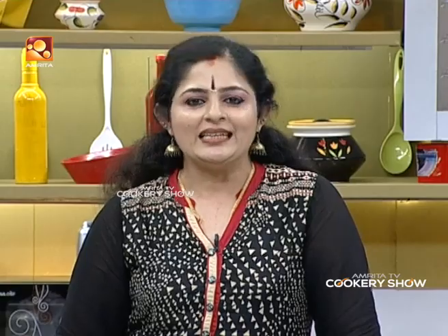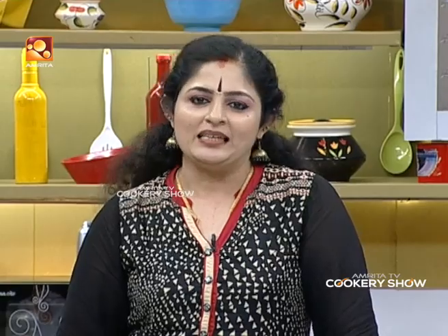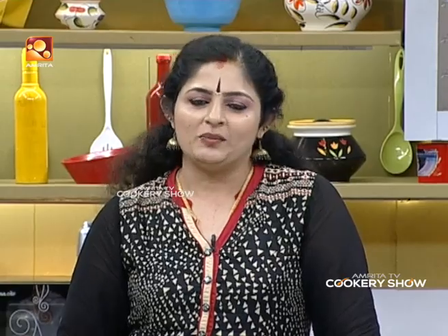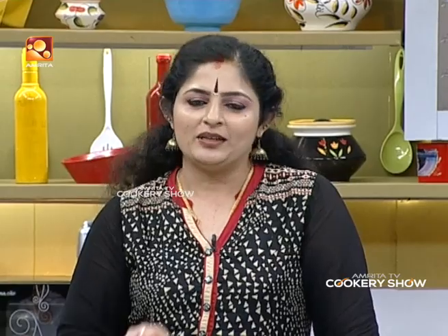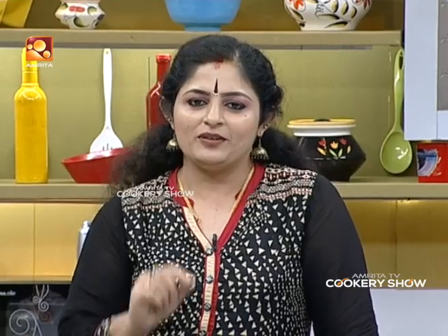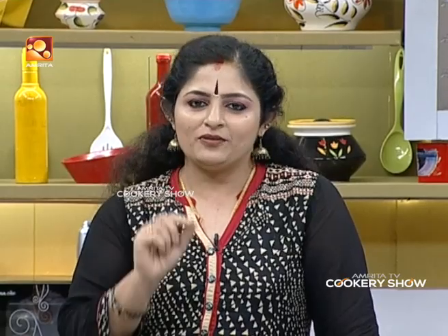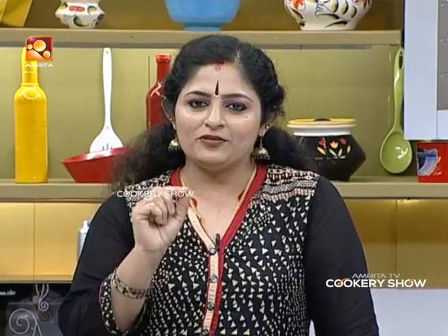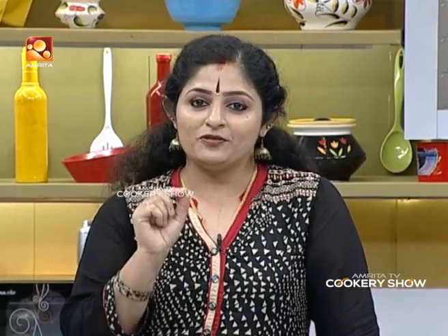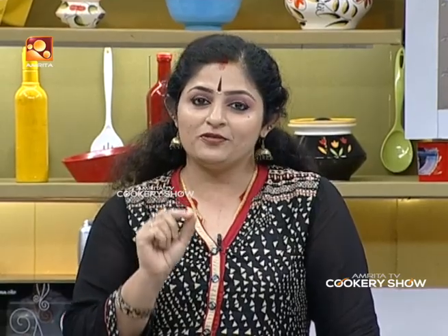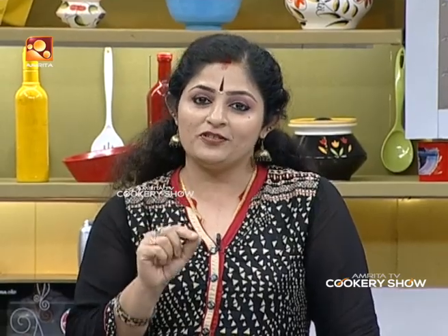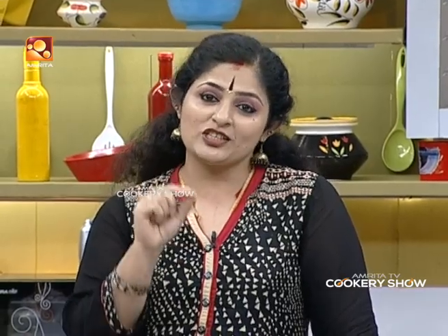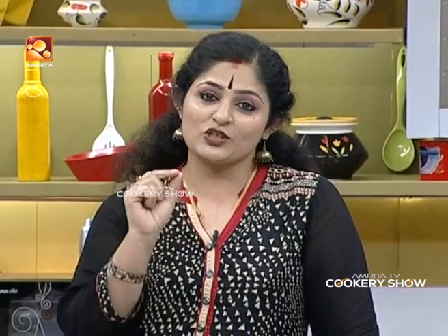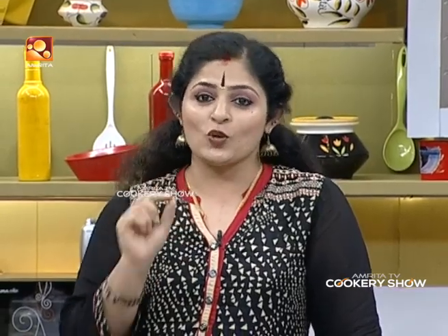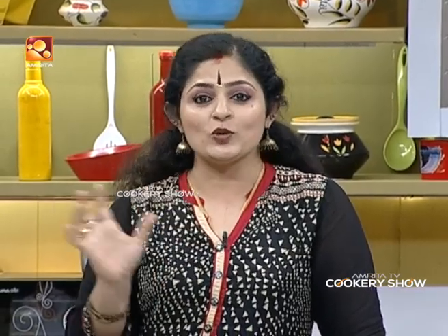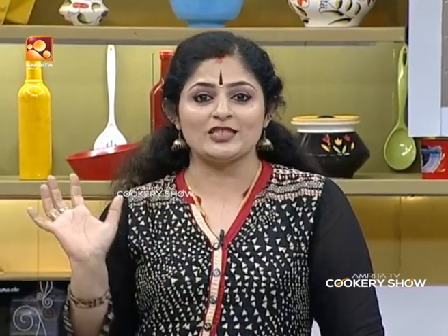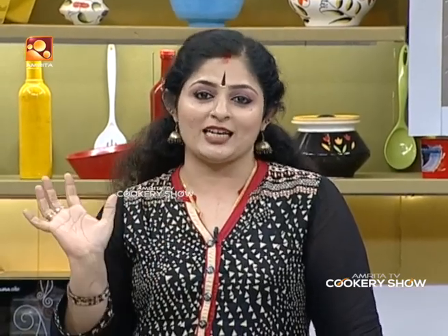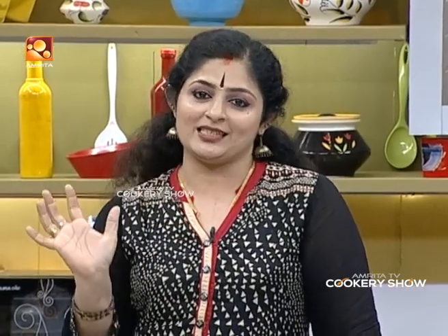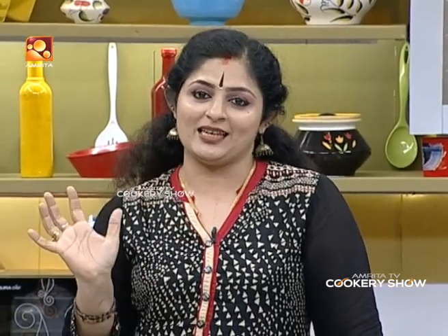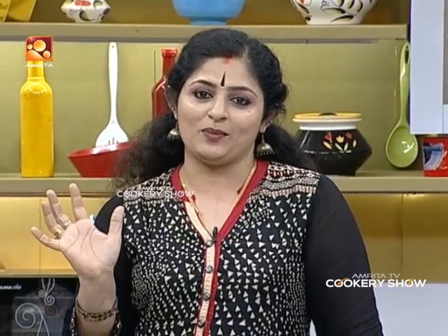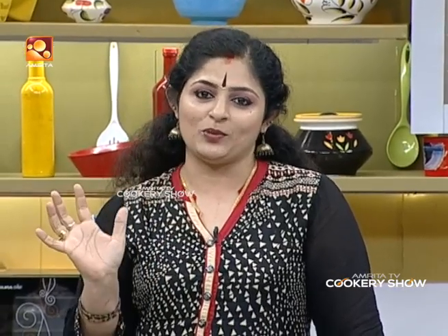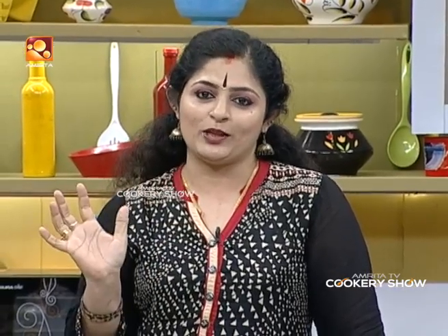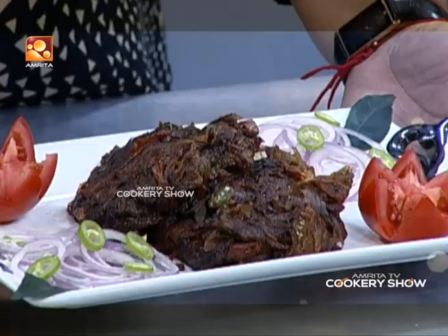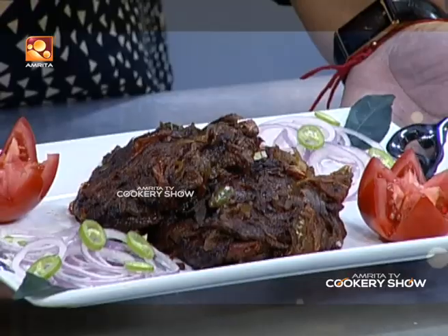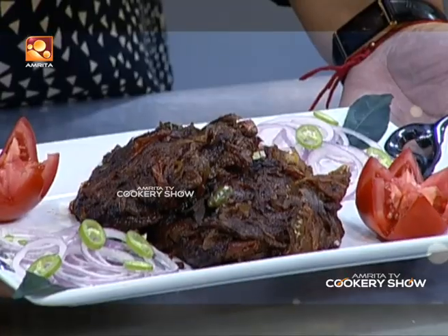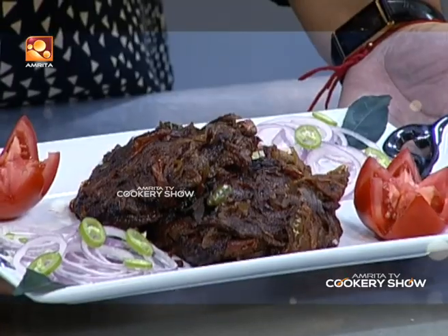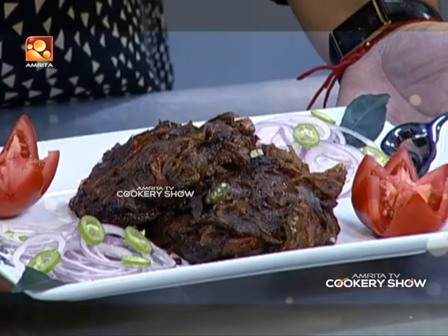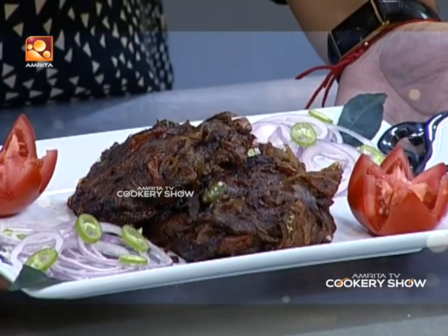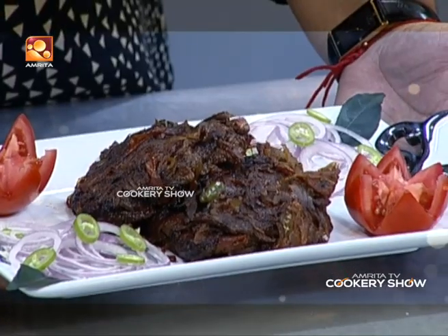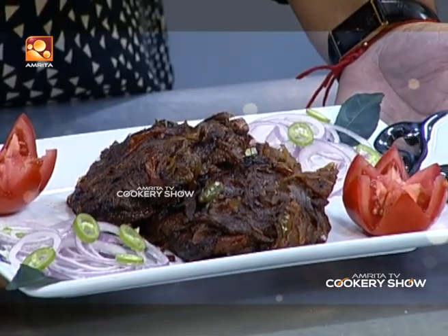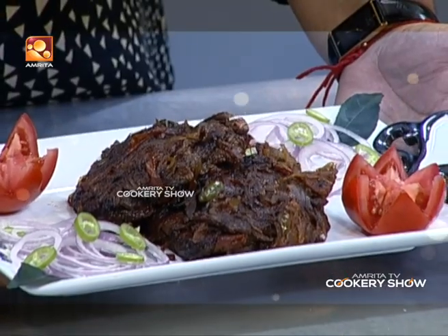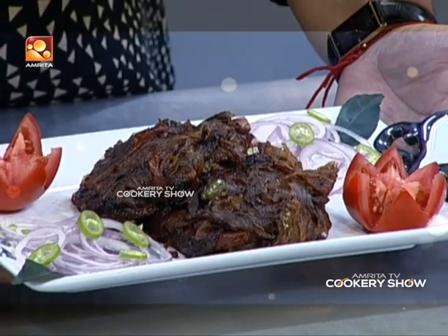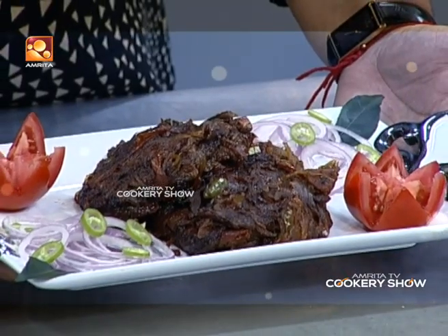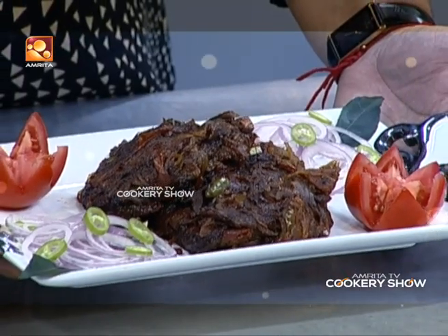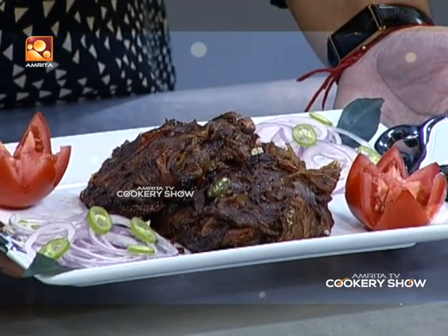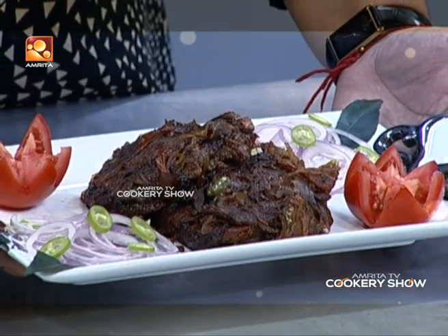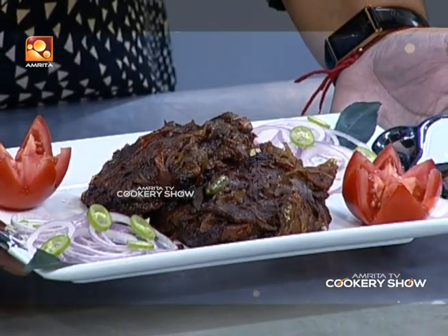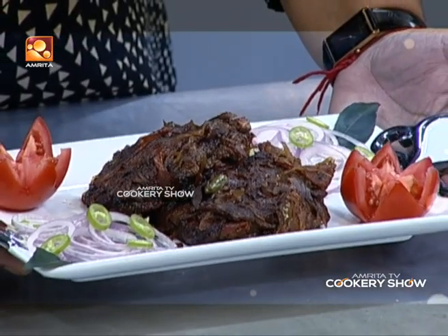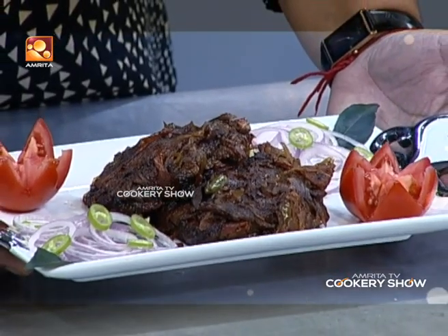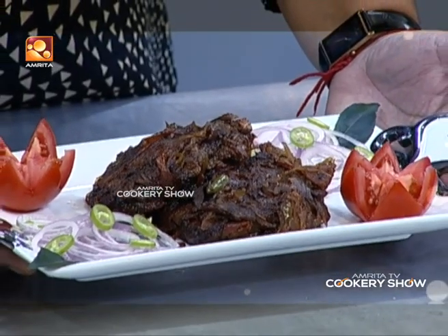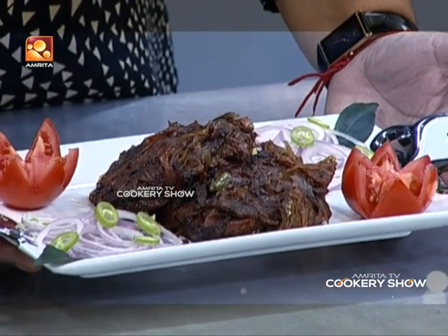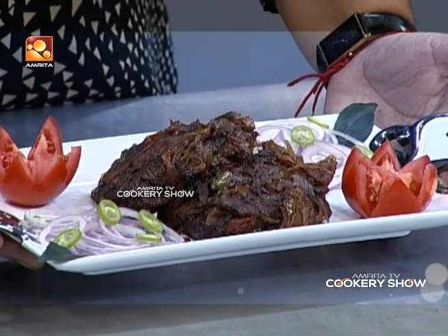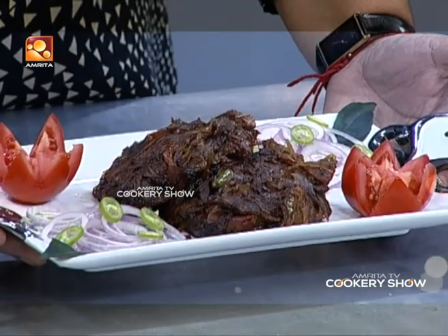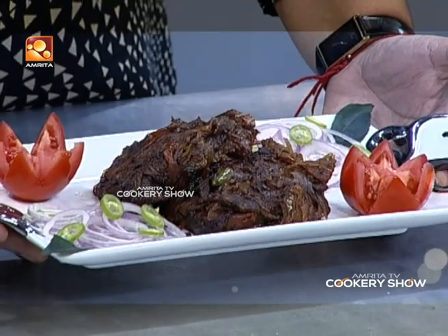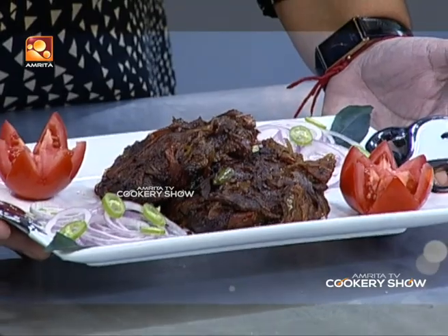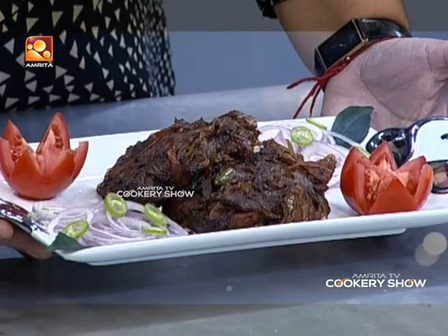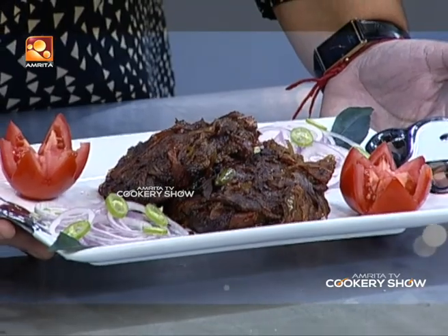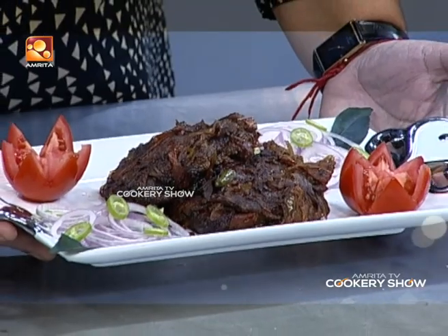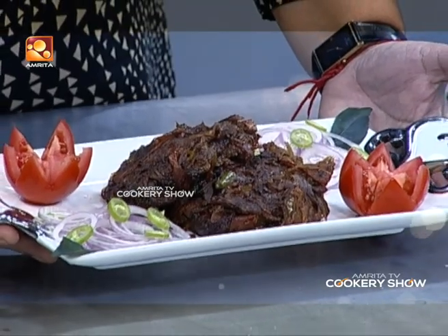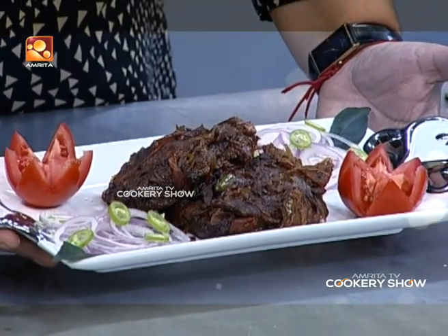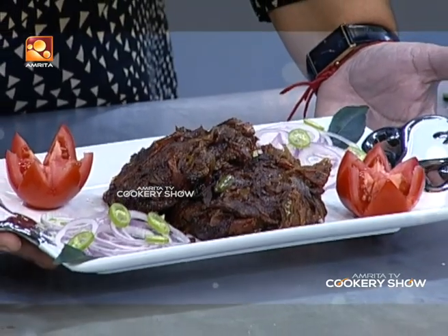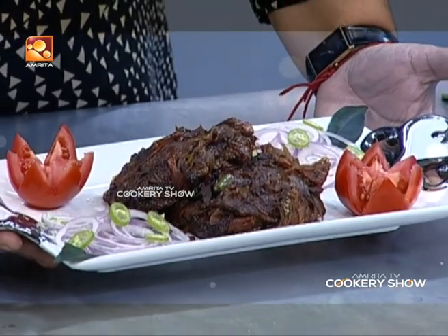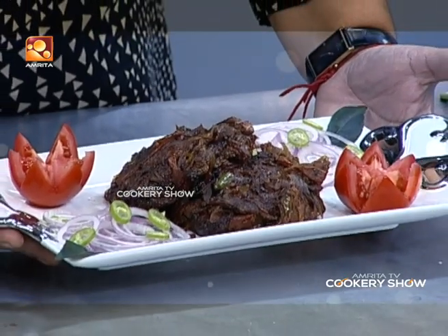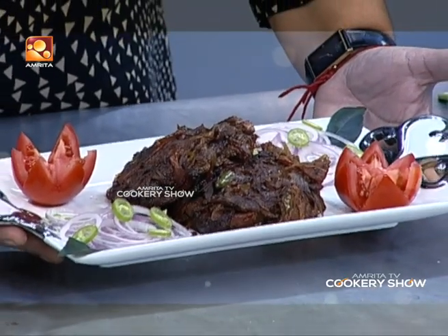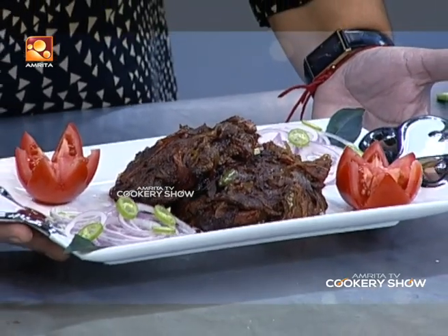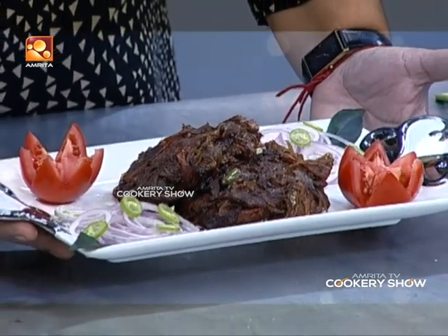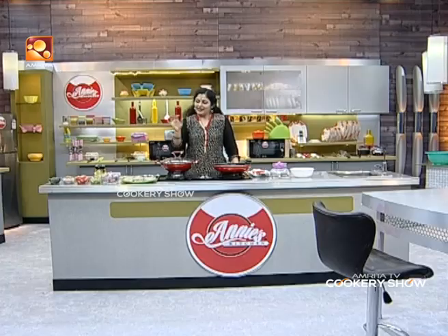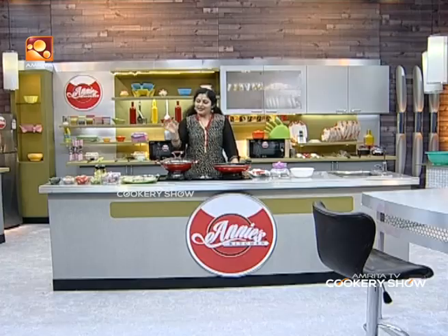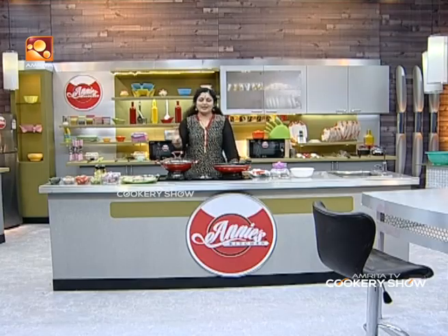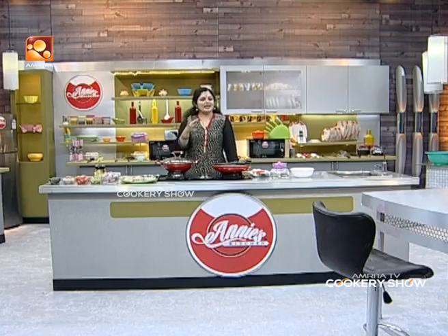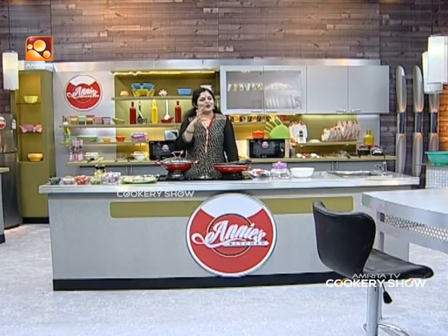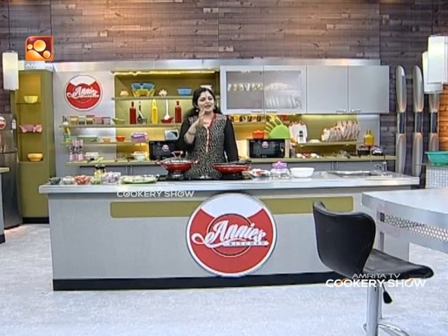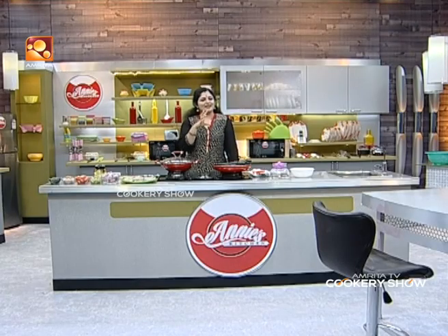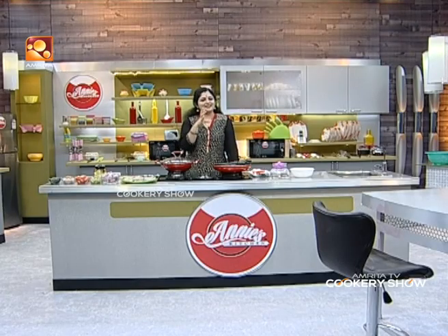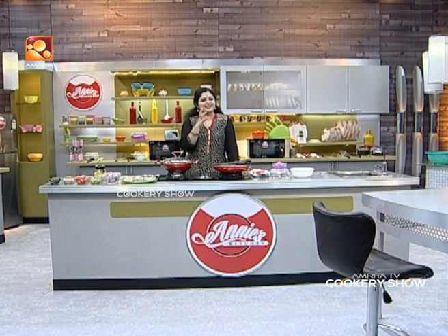Now, we are going to make a fish roast. I am going to tell you about the ingredients.